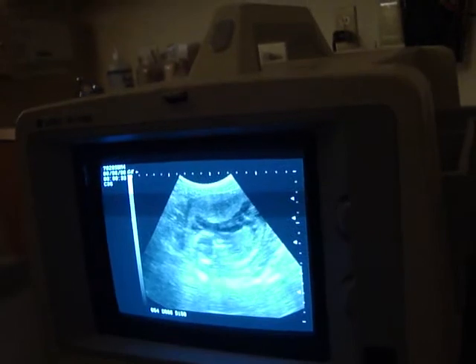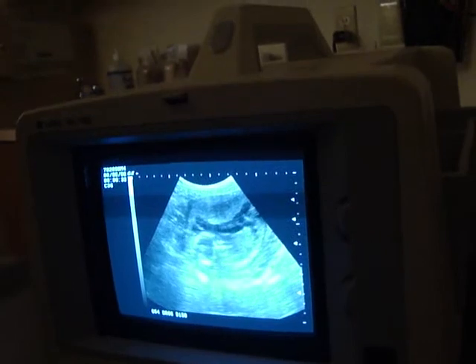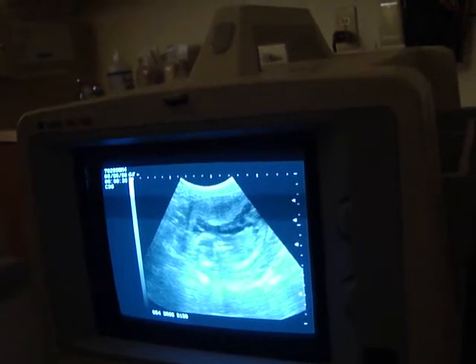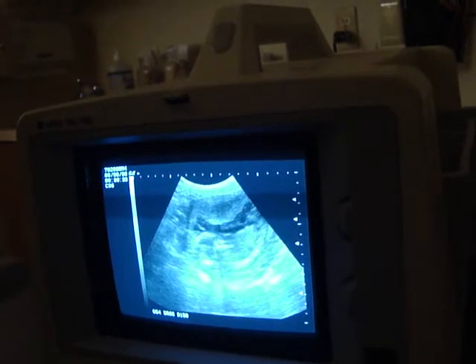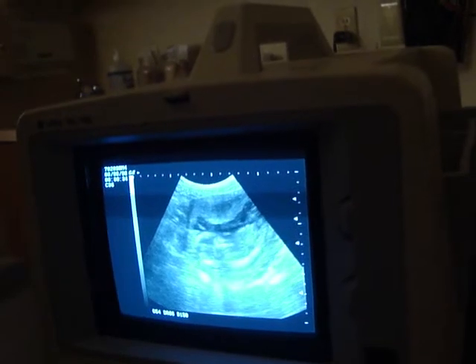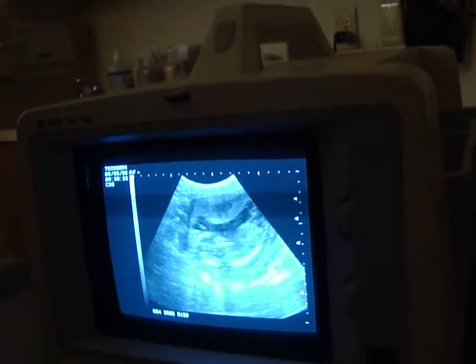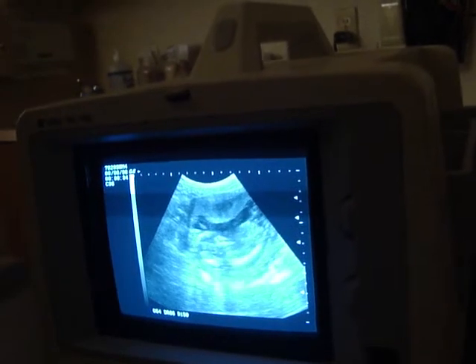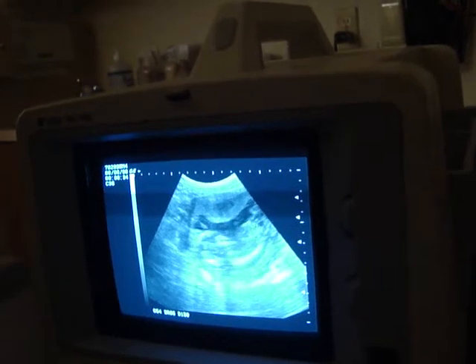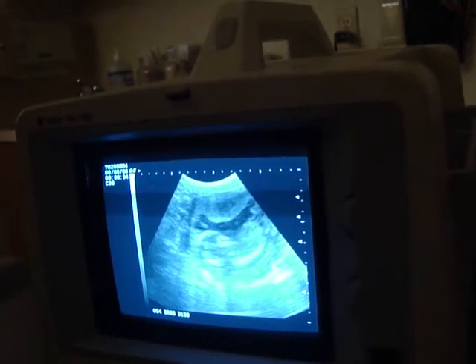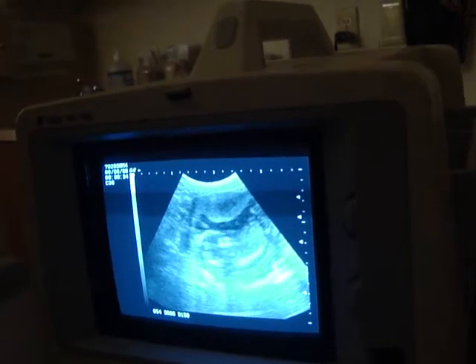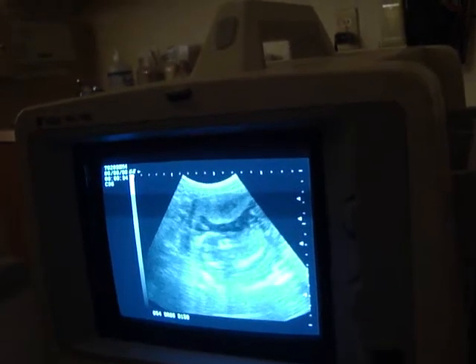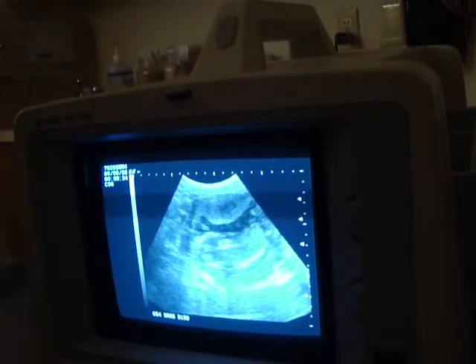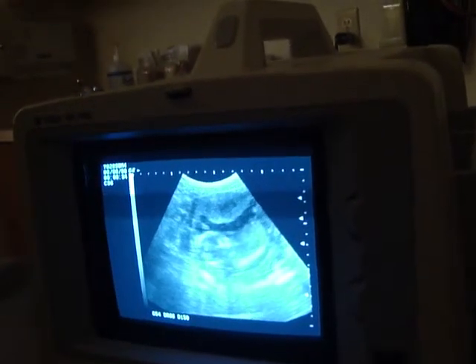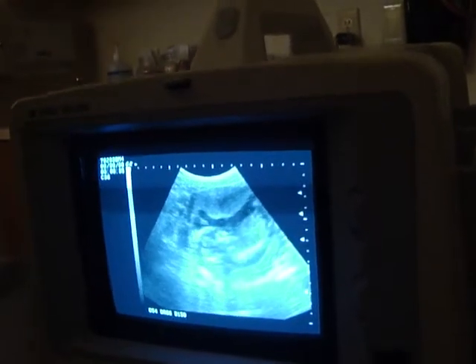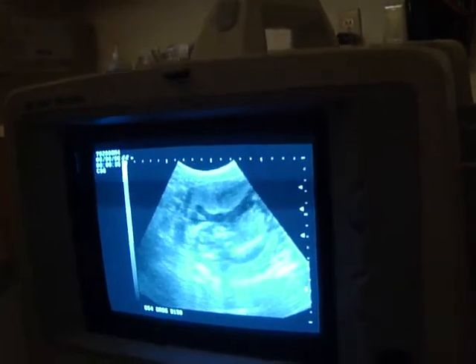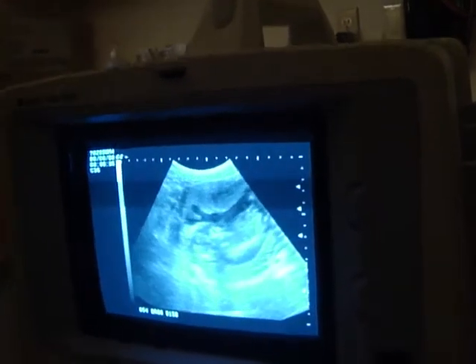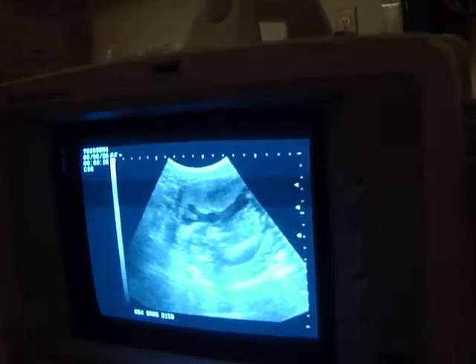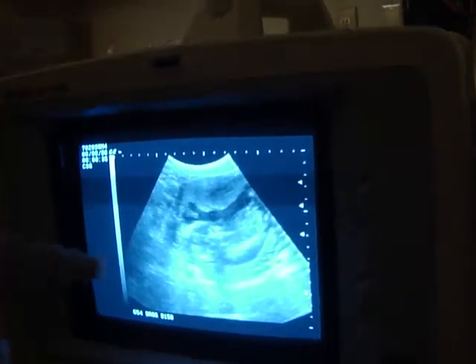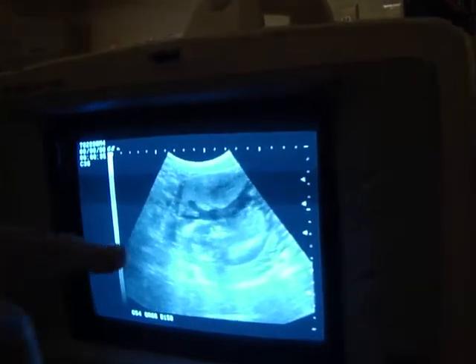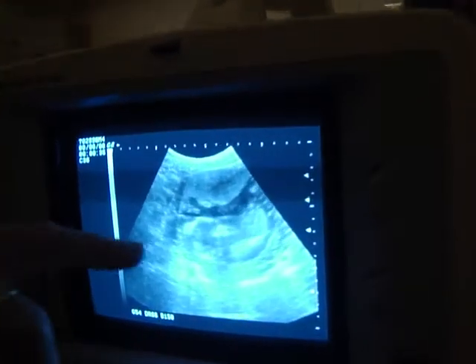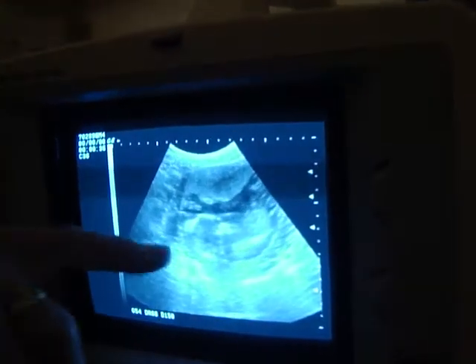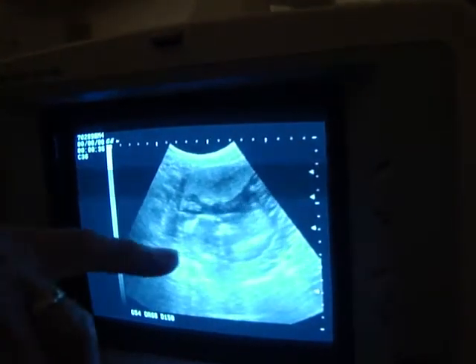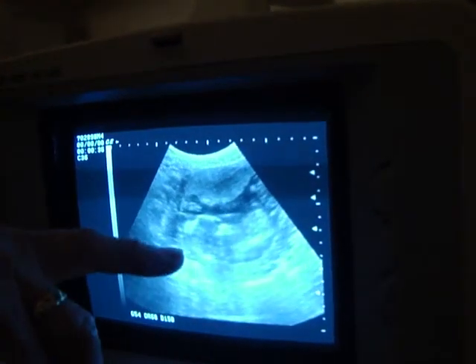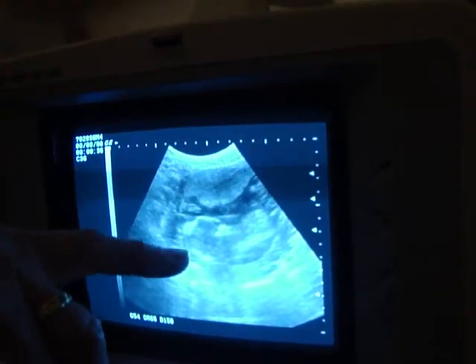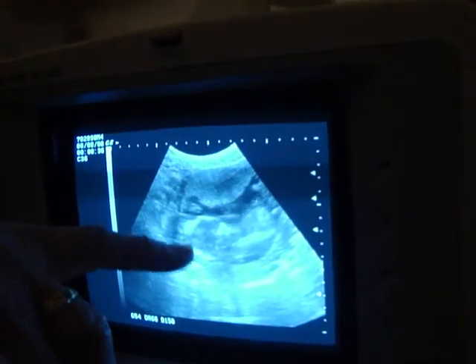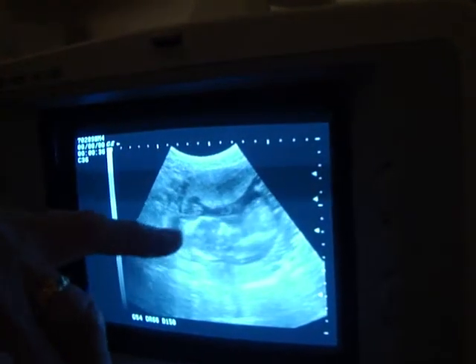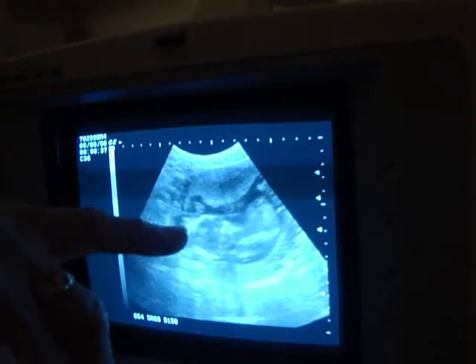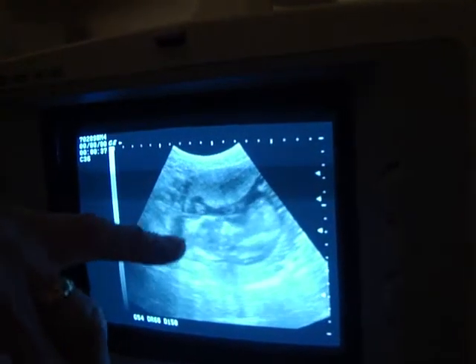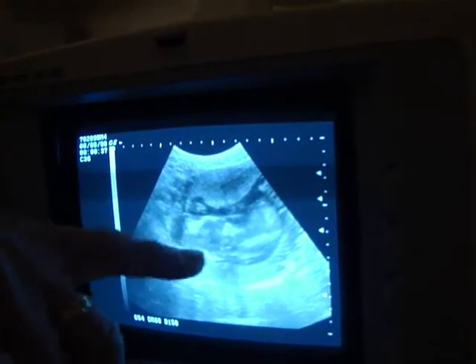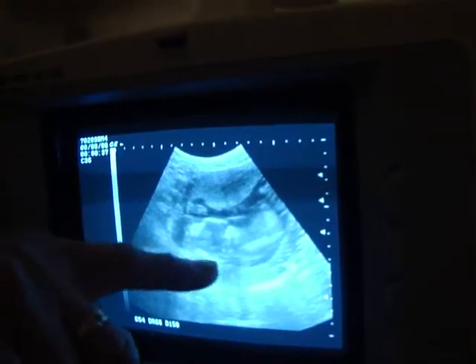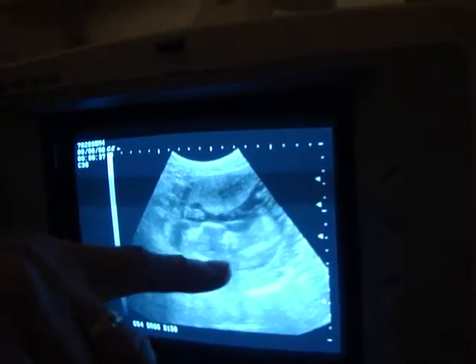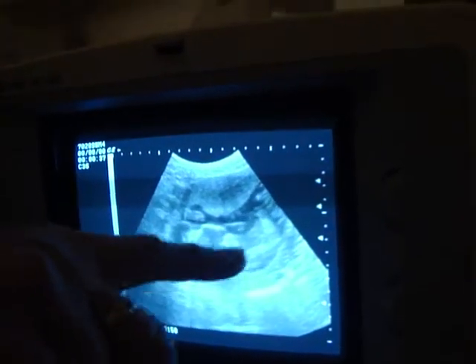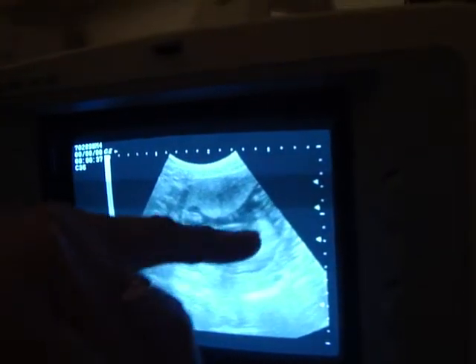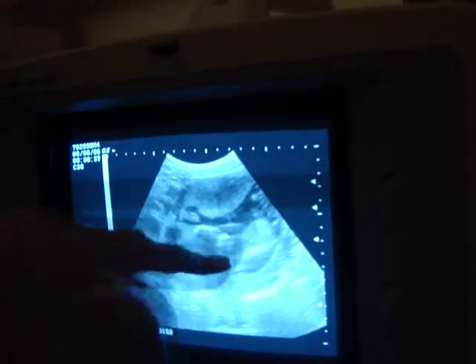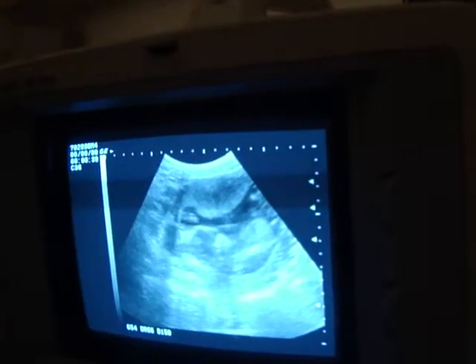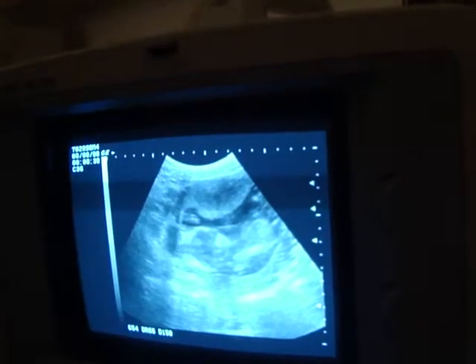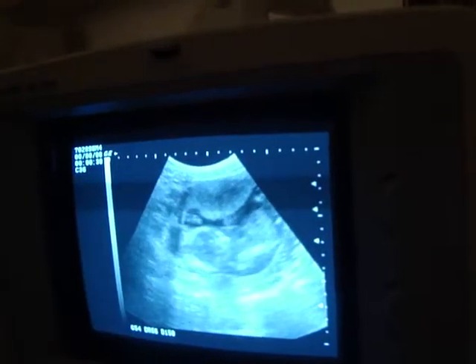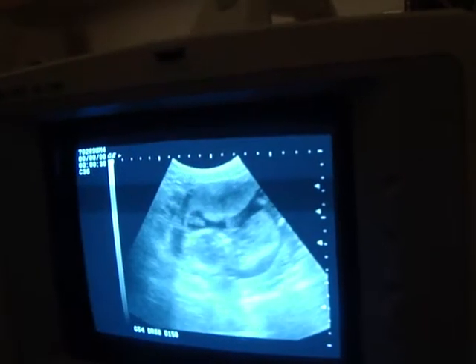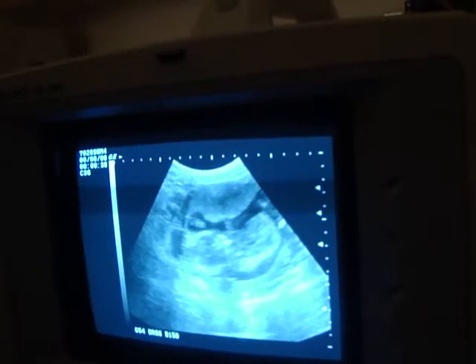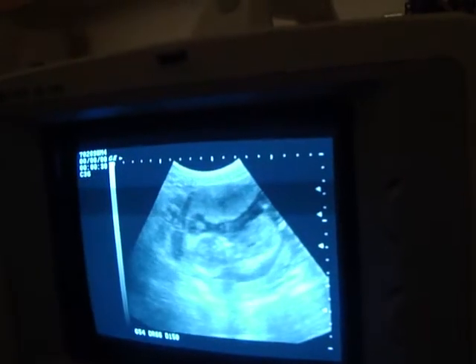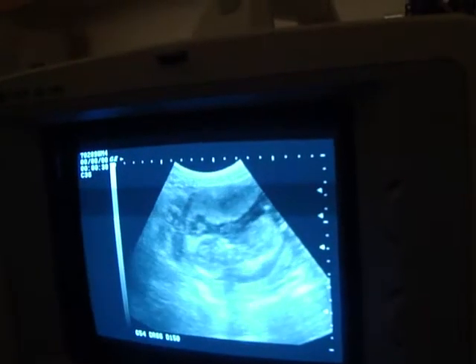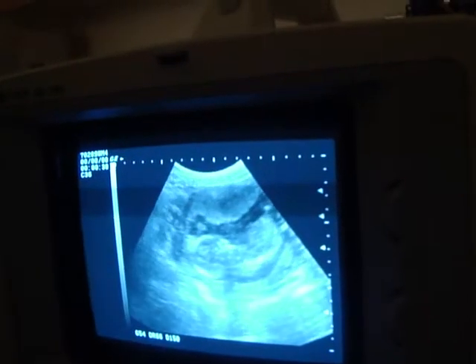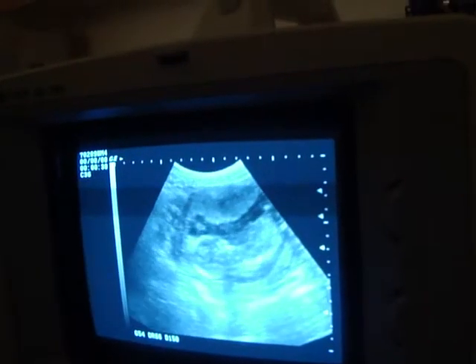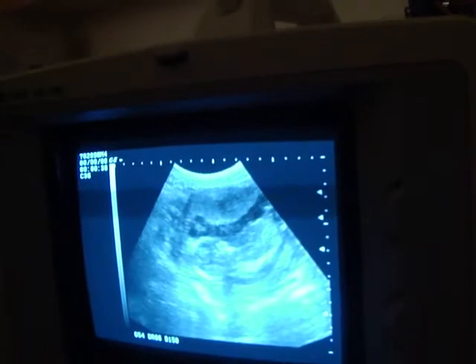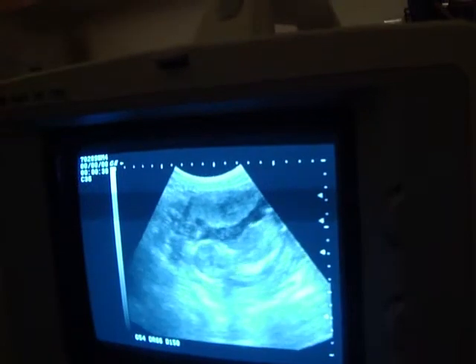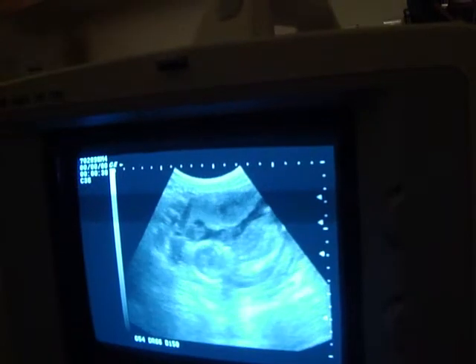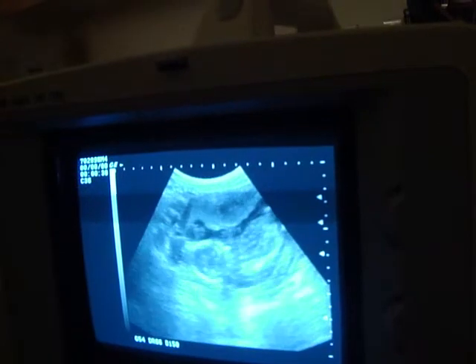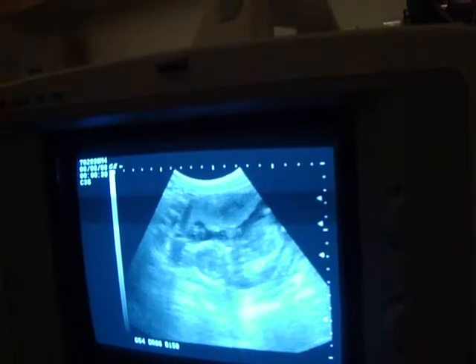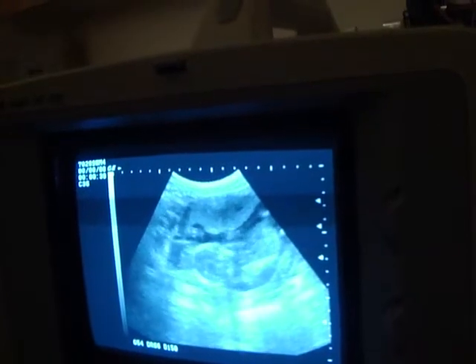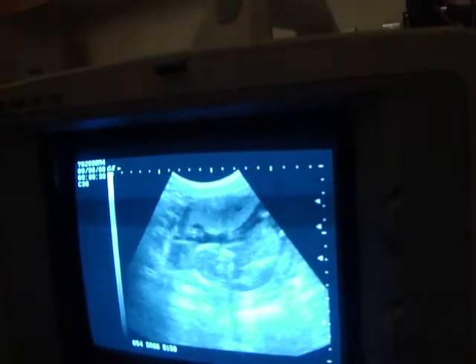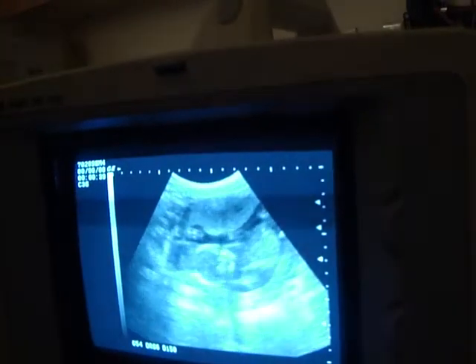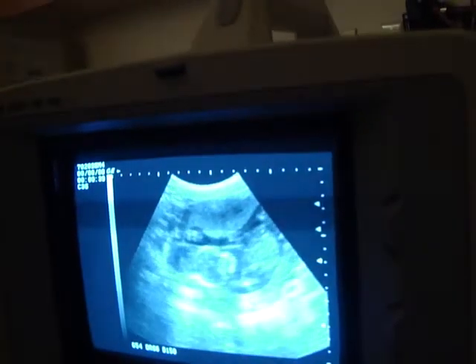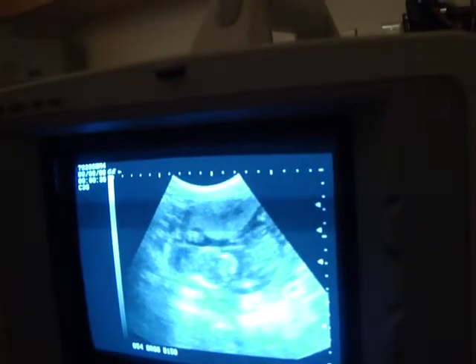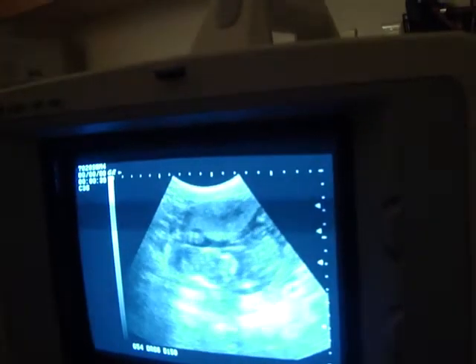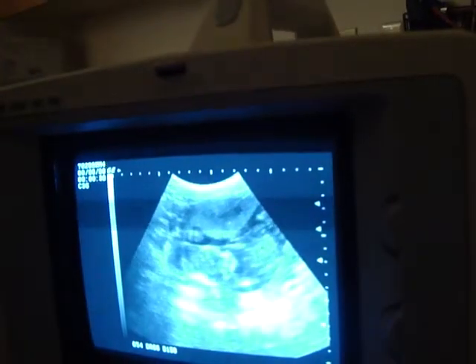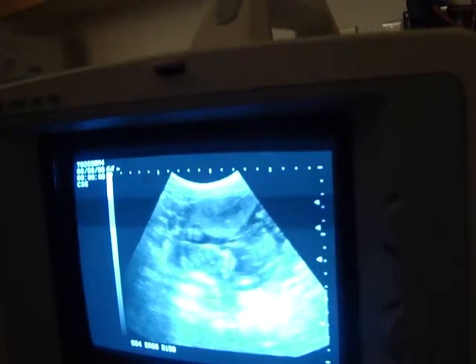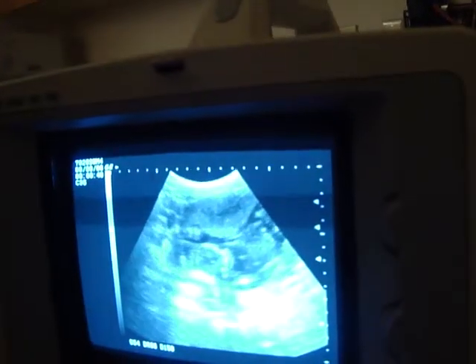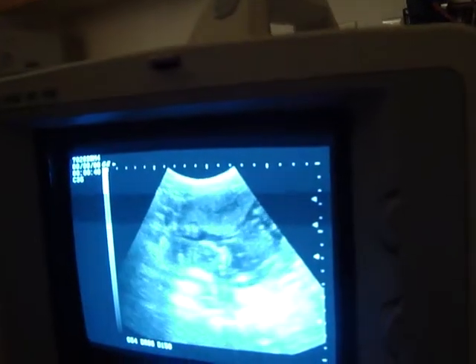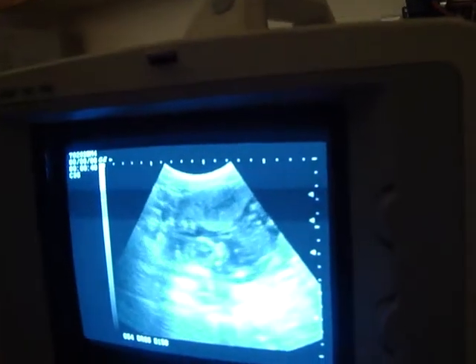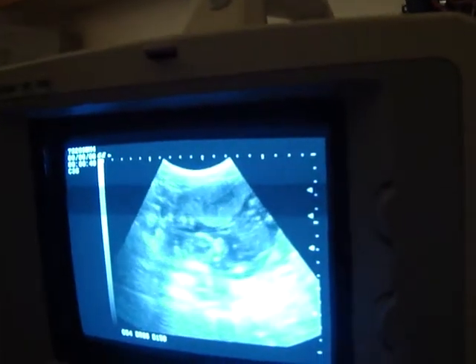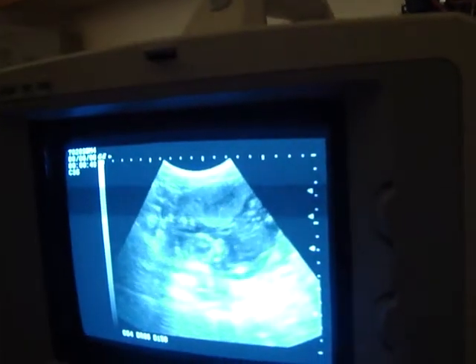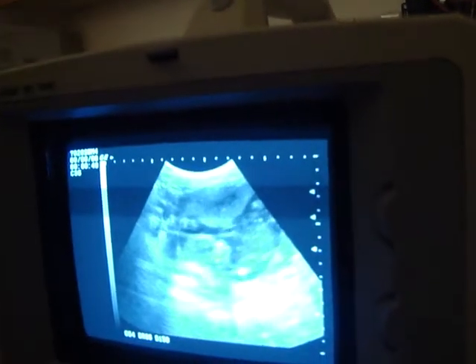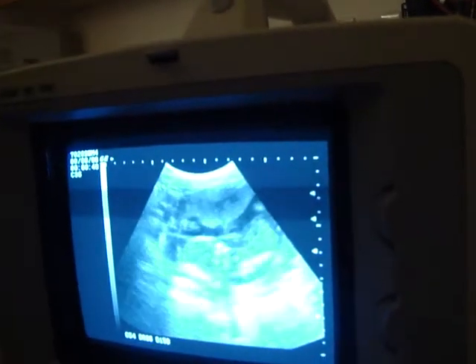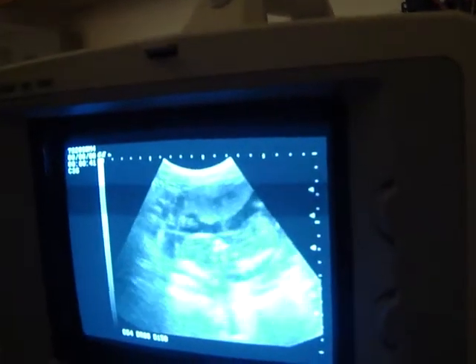That's a nice picture of the baby right there. So this little line is the spine and this is the head up here, runs down. This kid is really active.